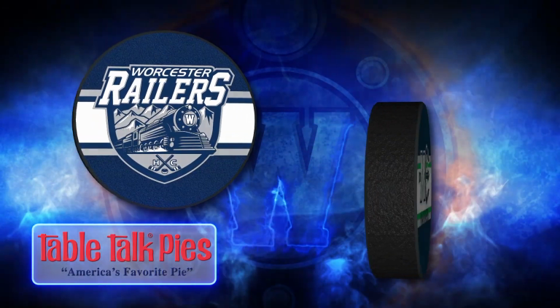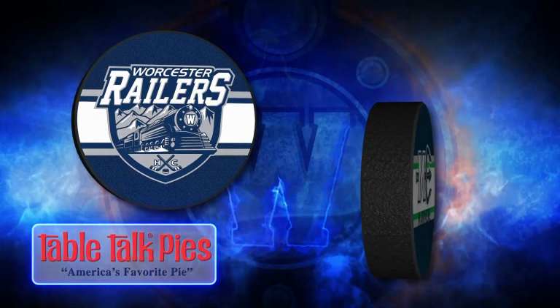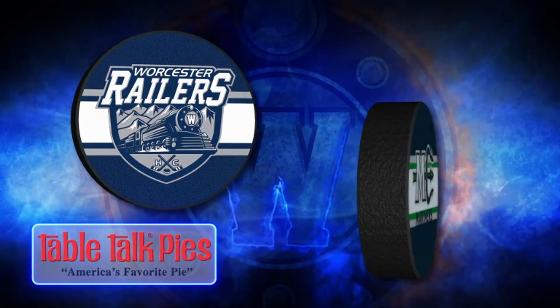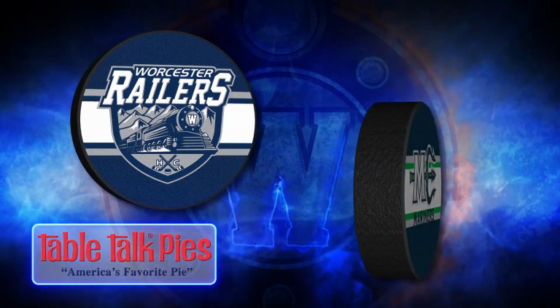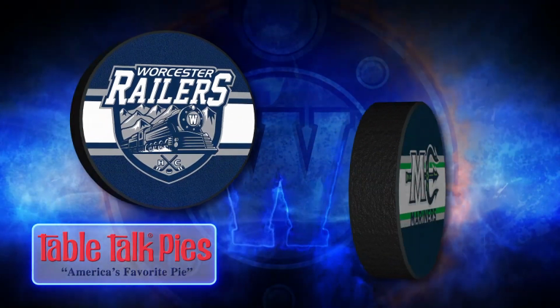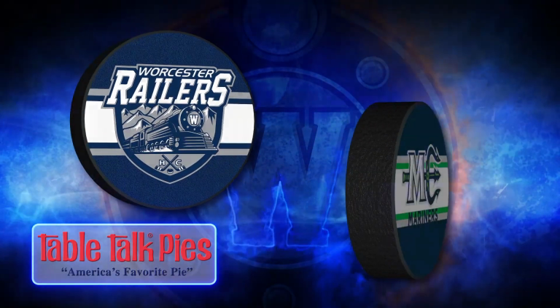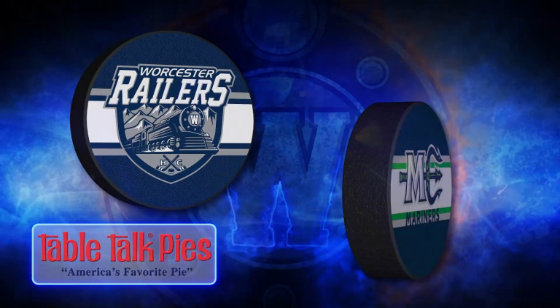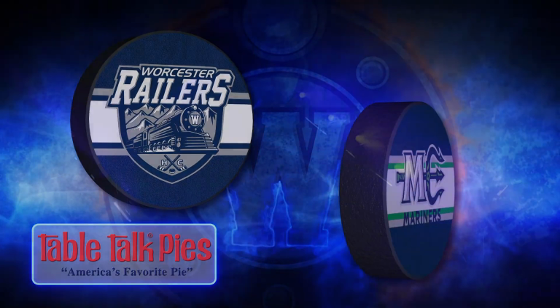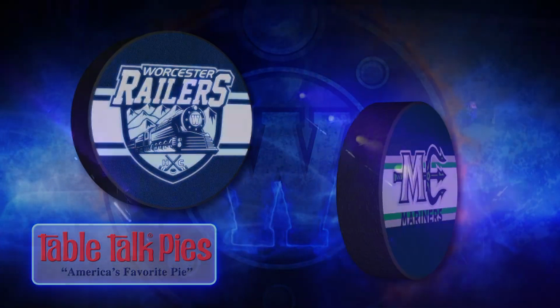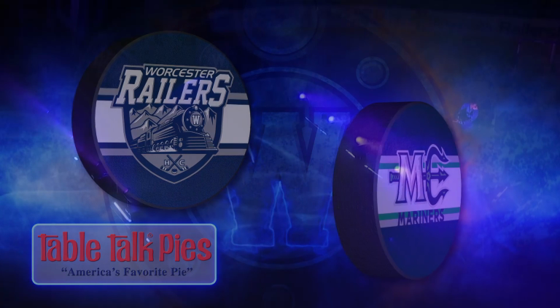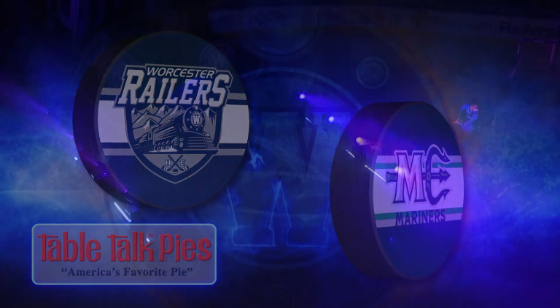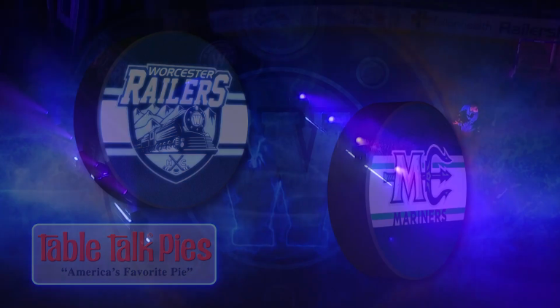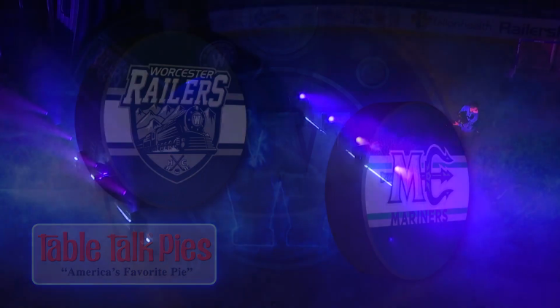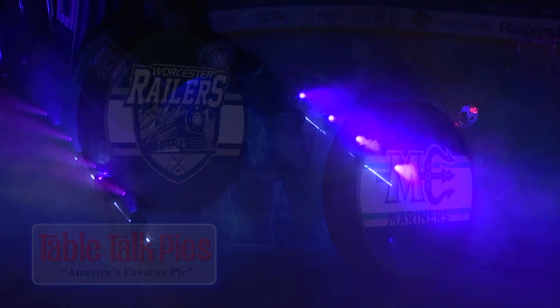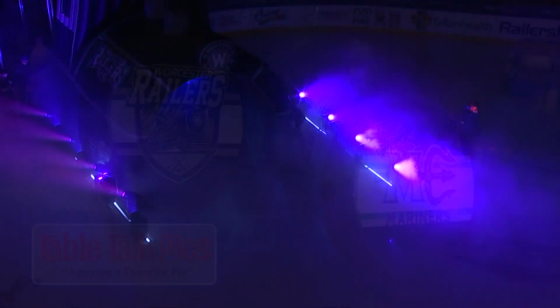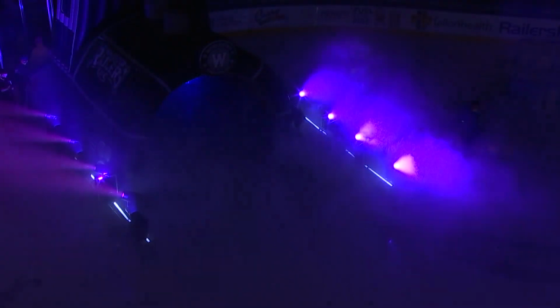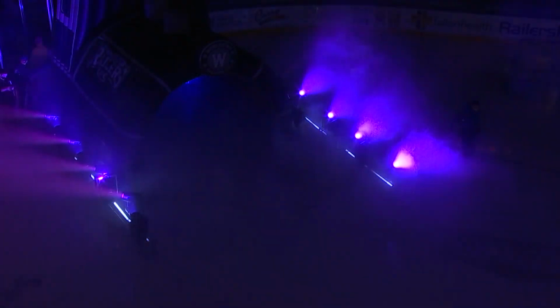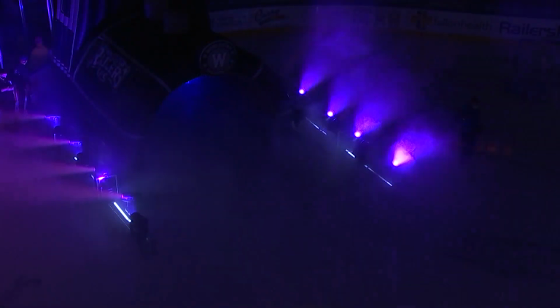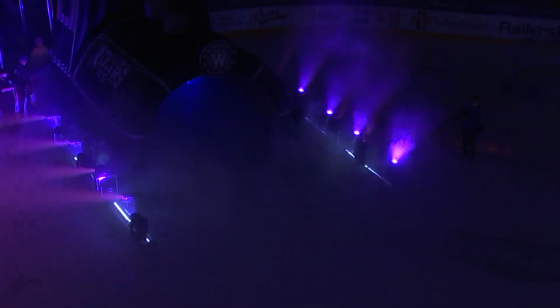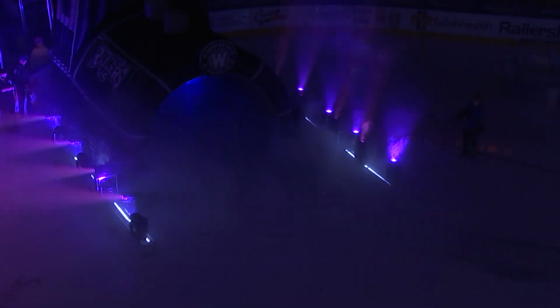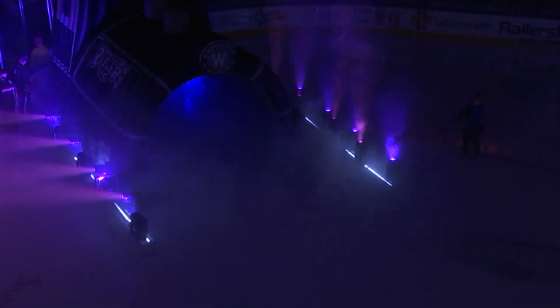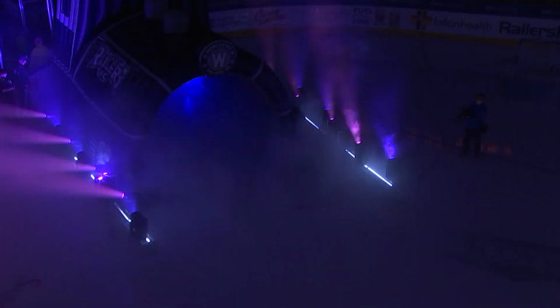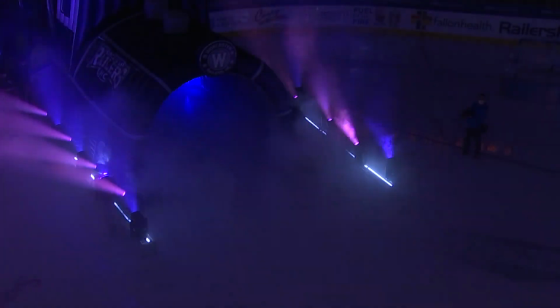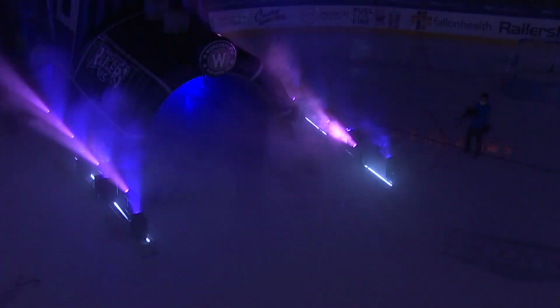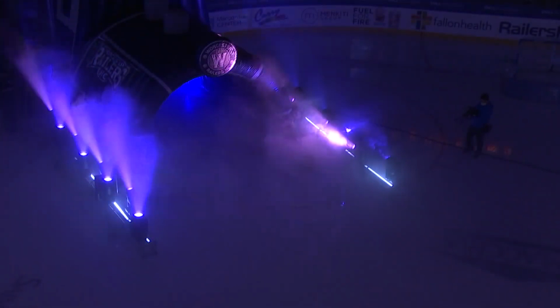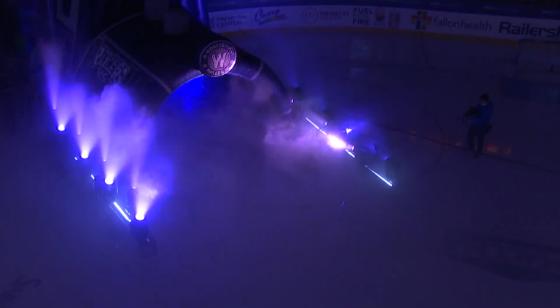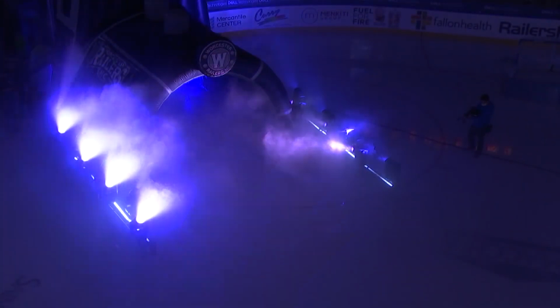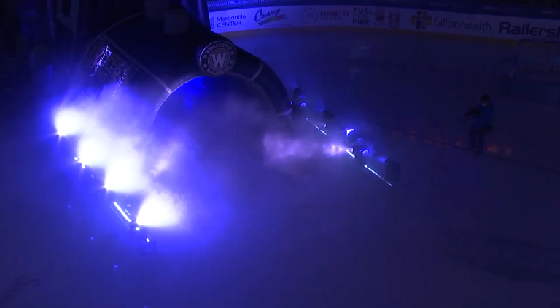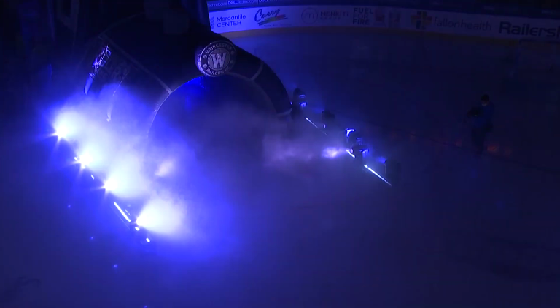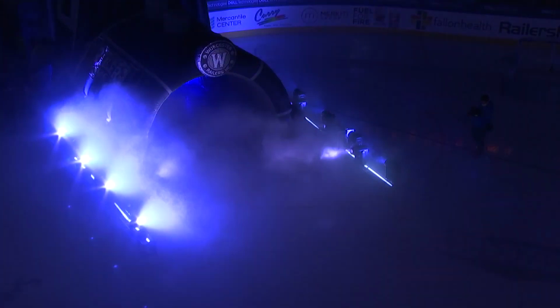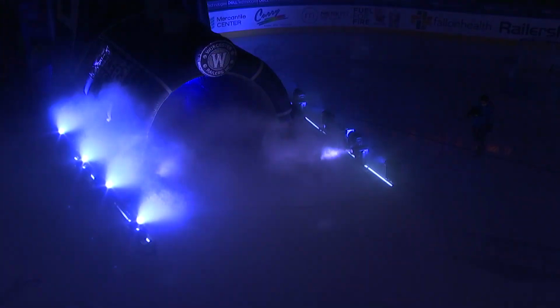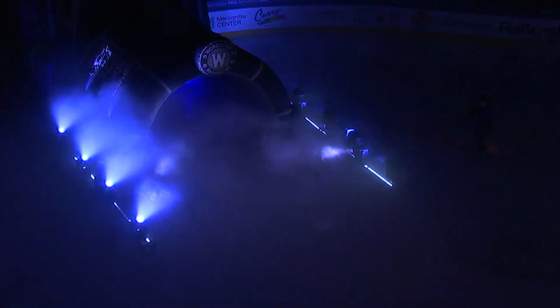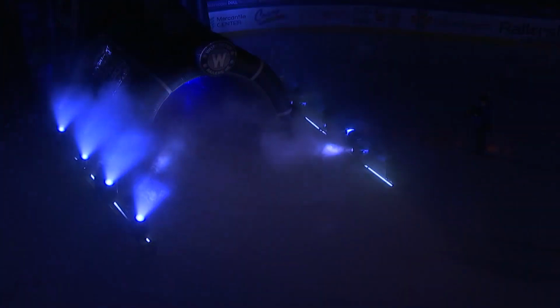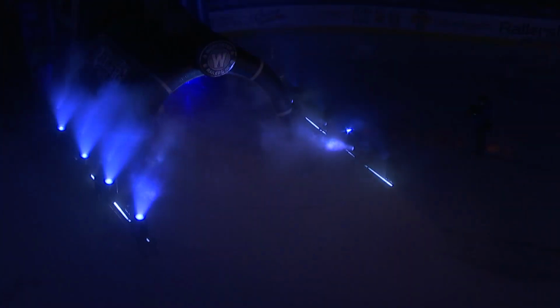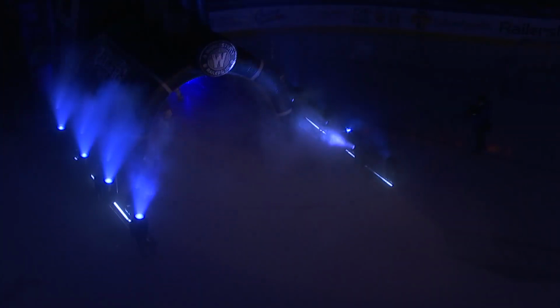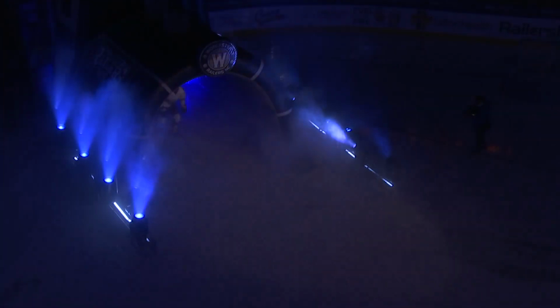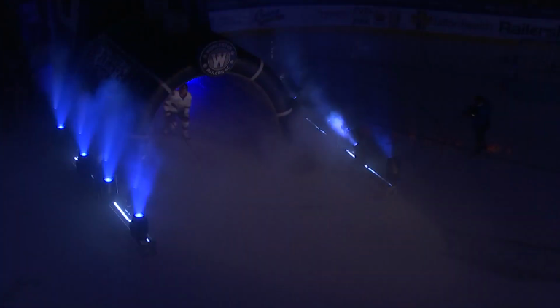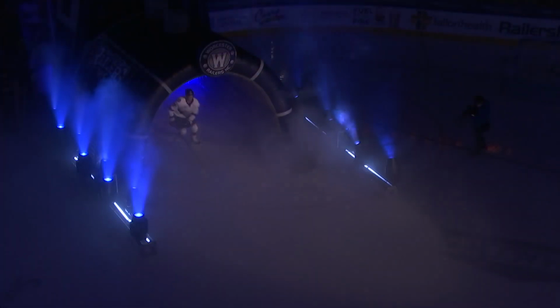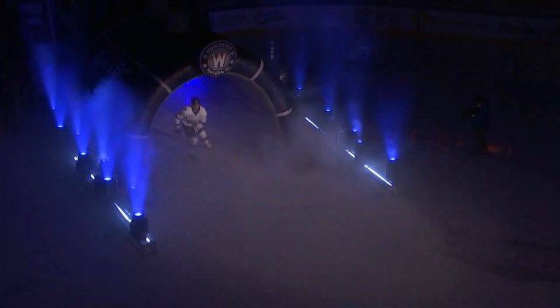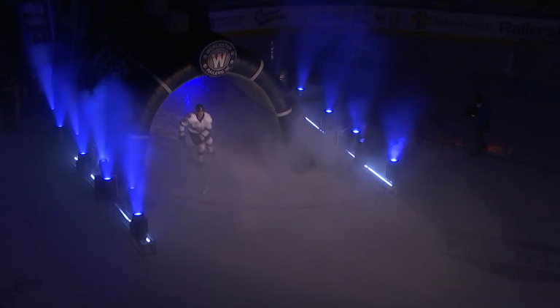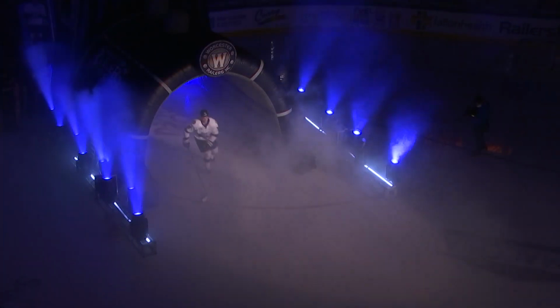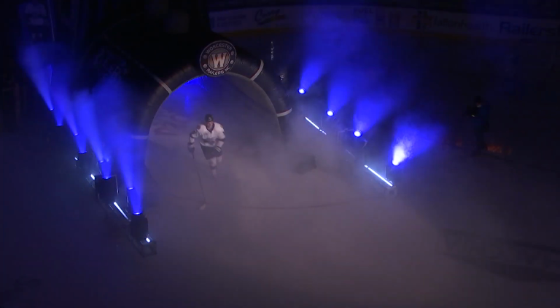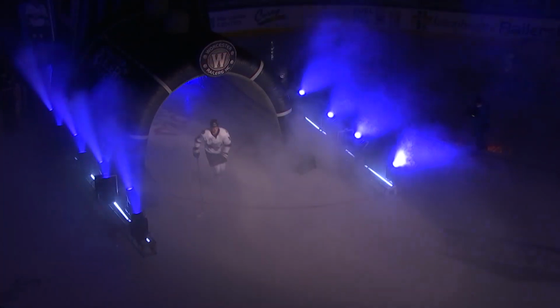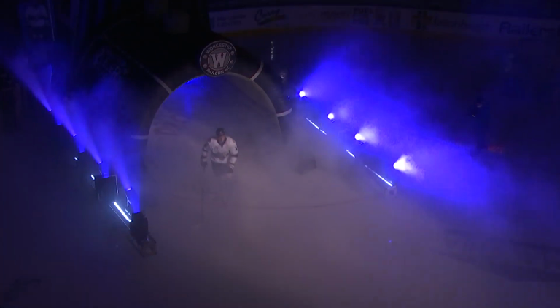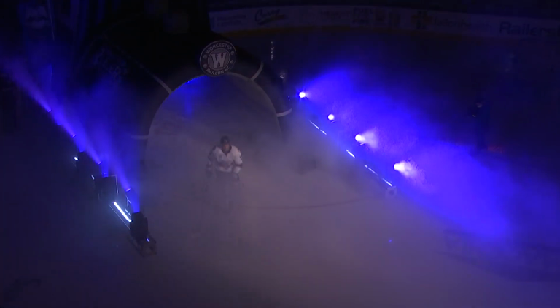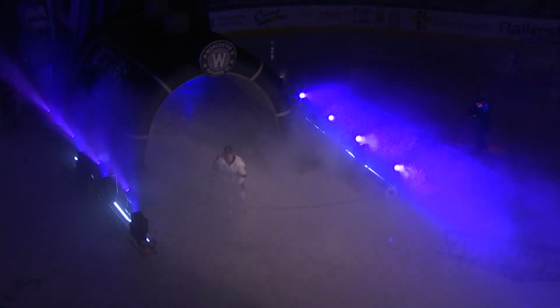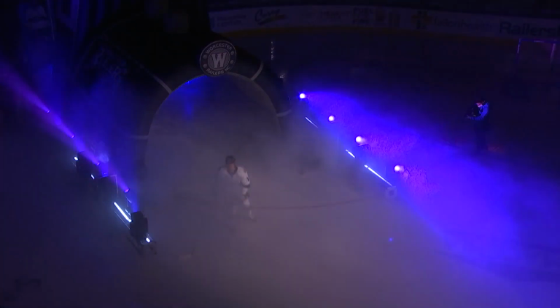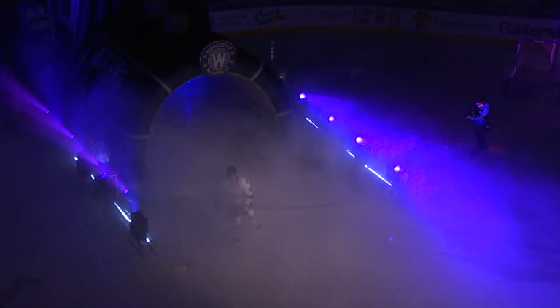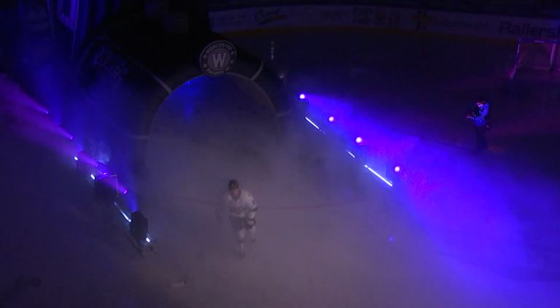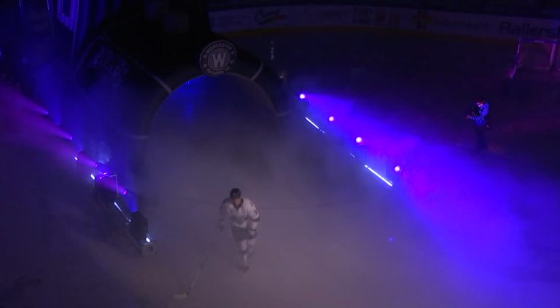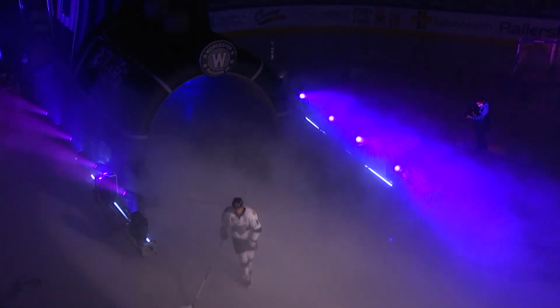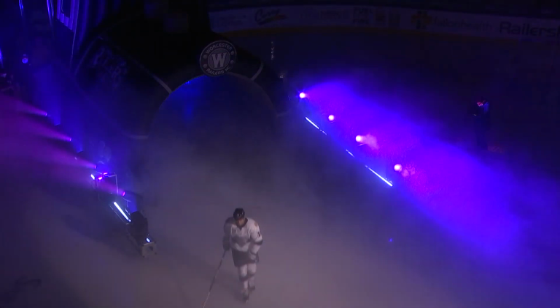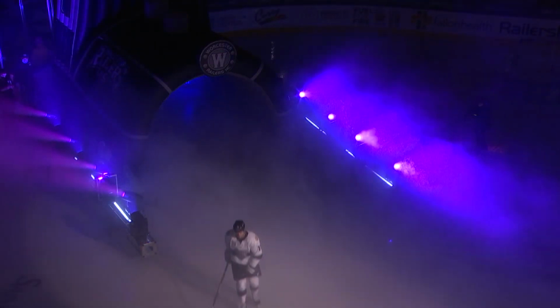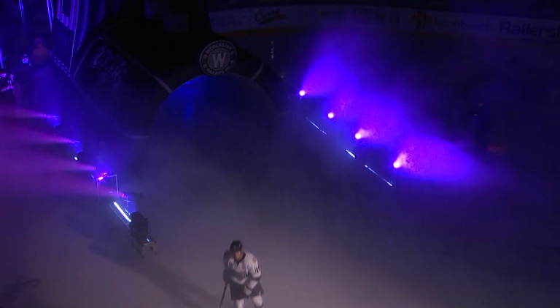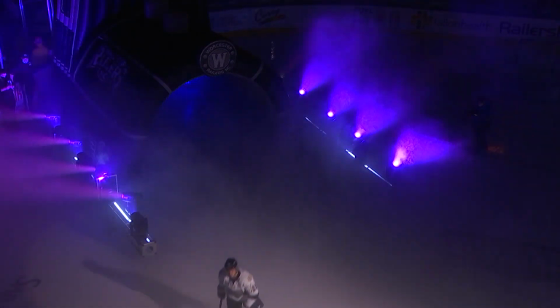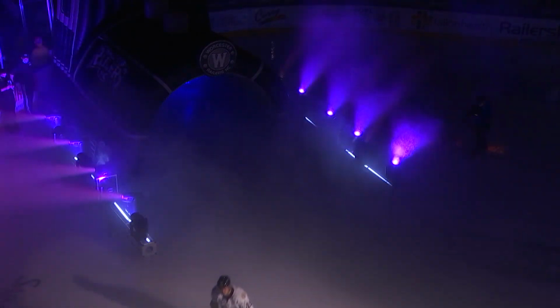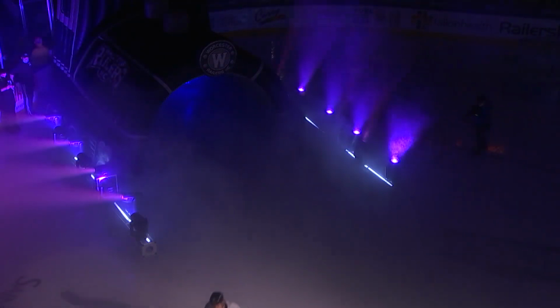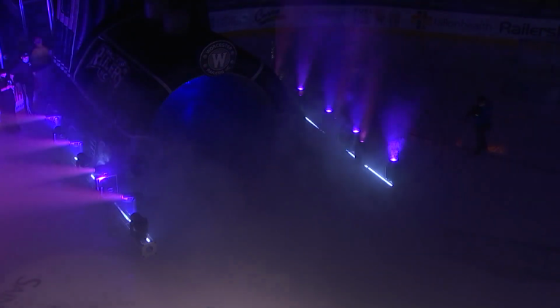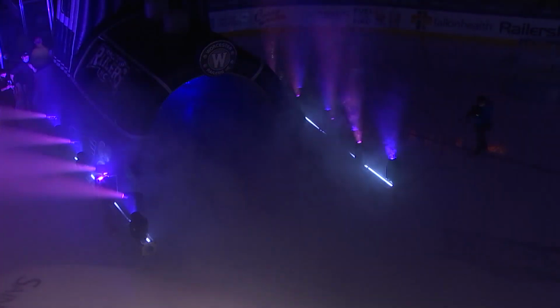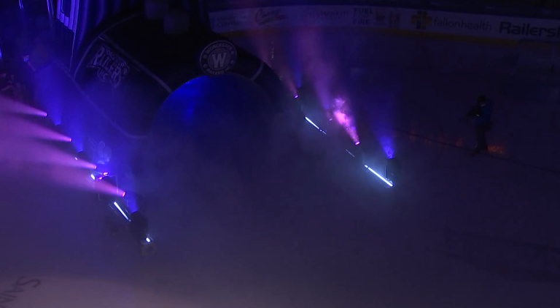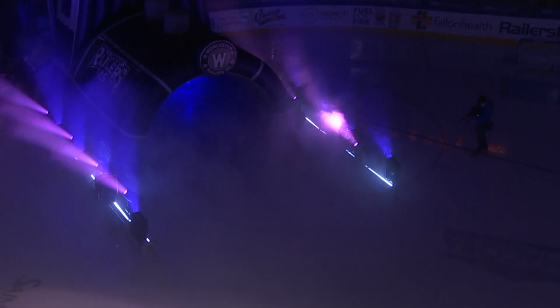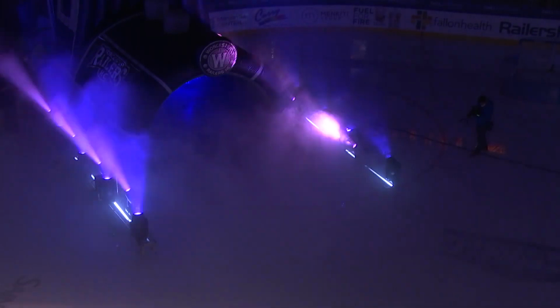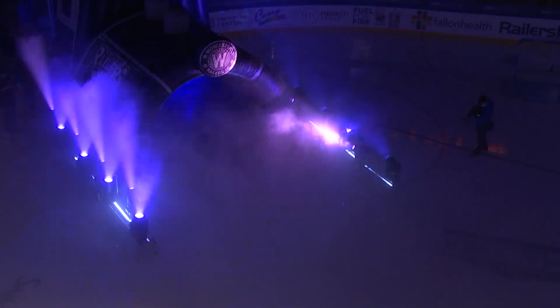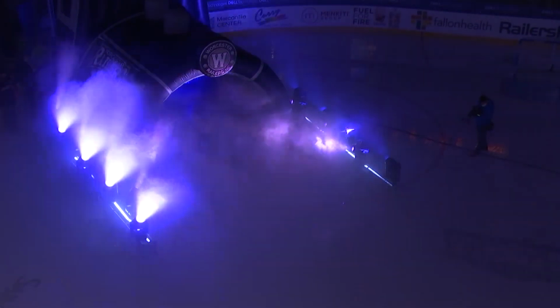And now it's time to meet your 2021-2022 Worcester Railers!